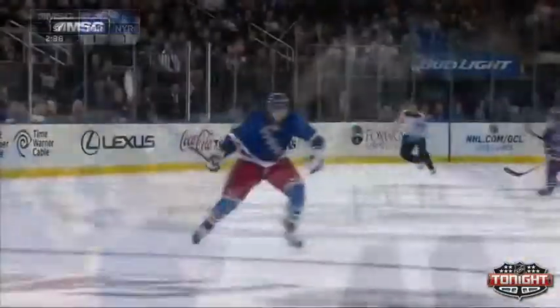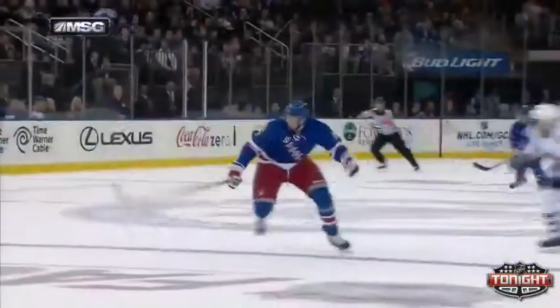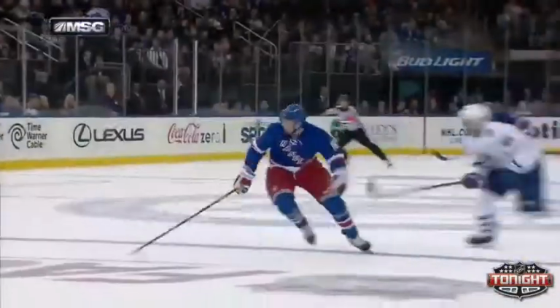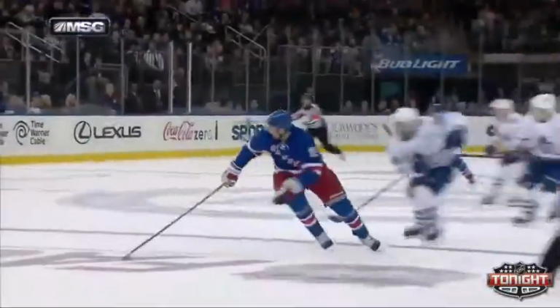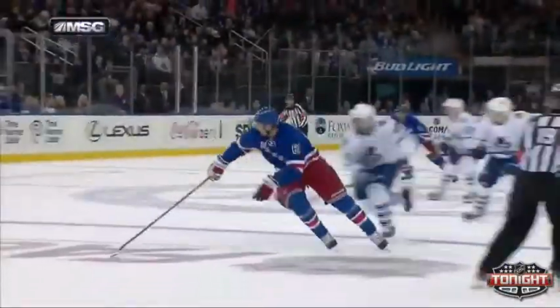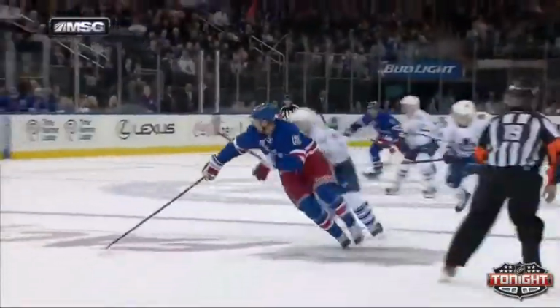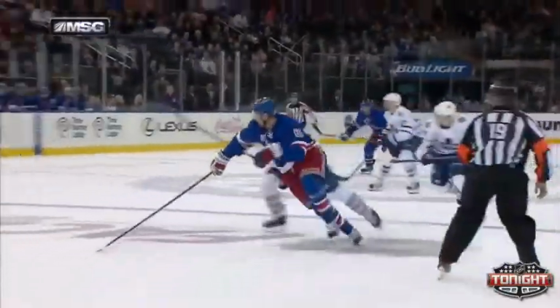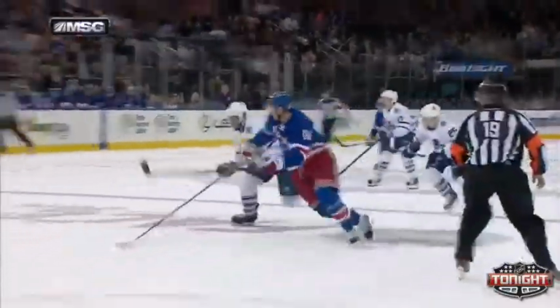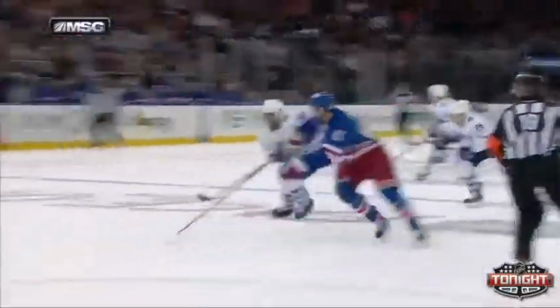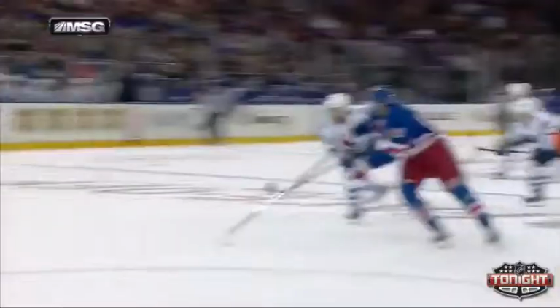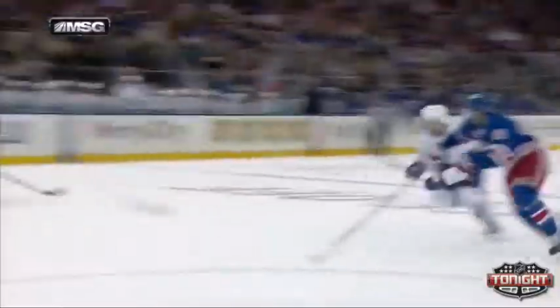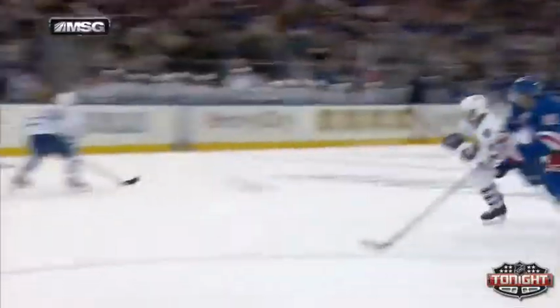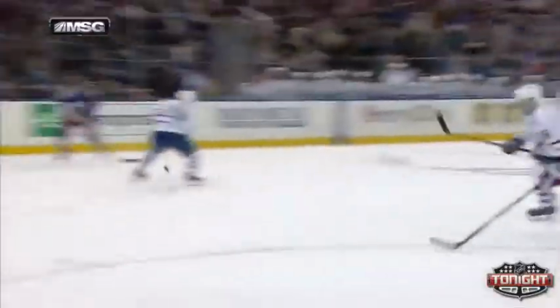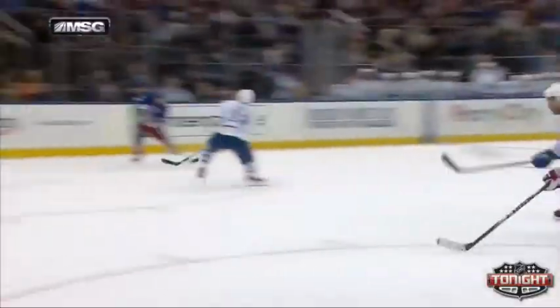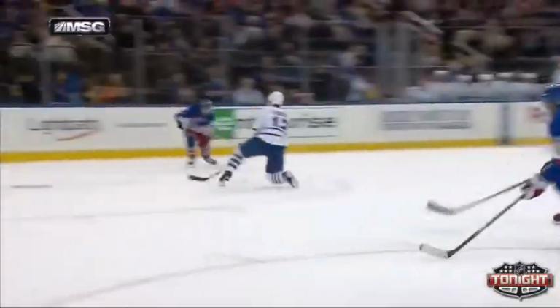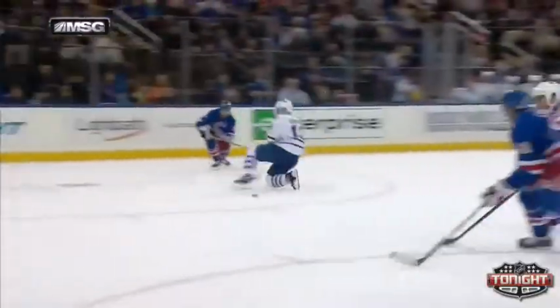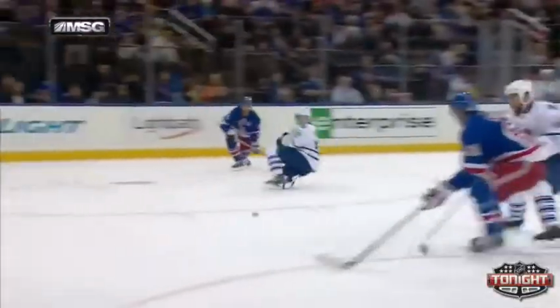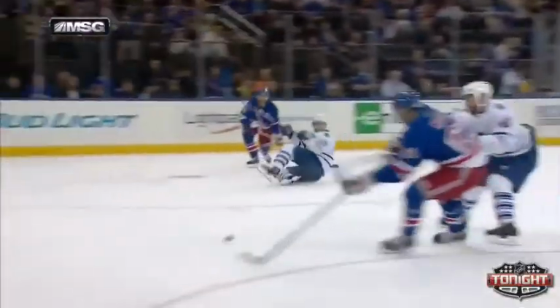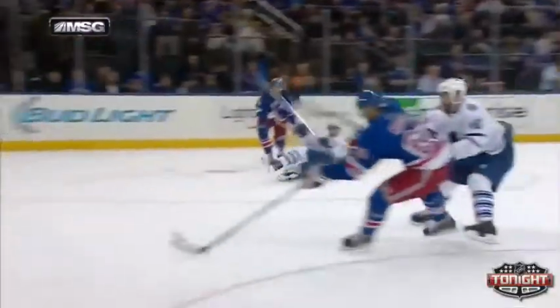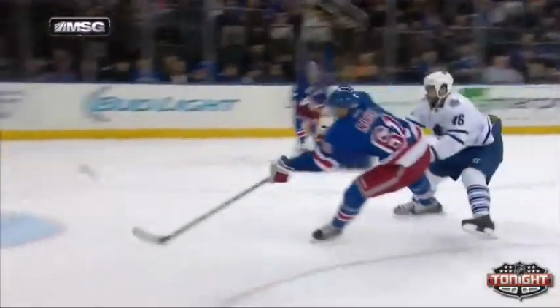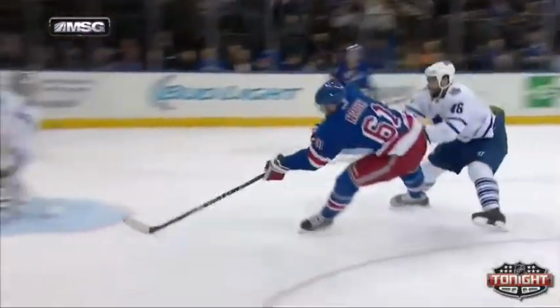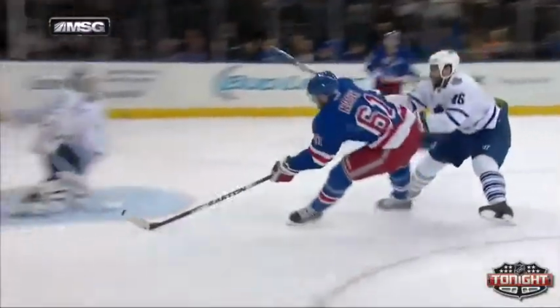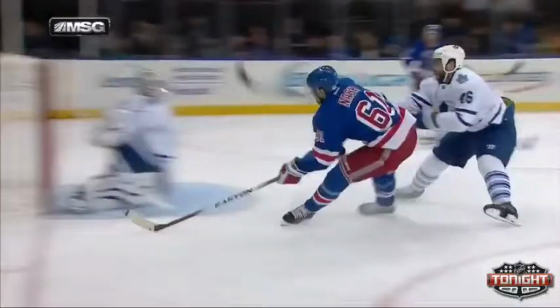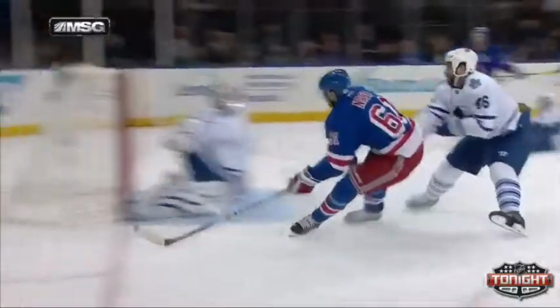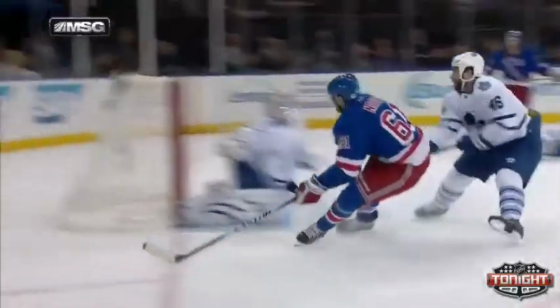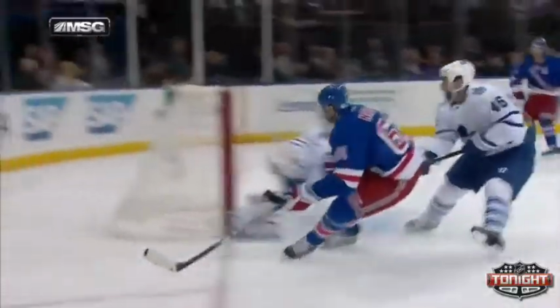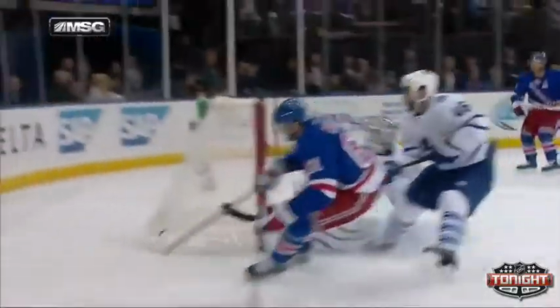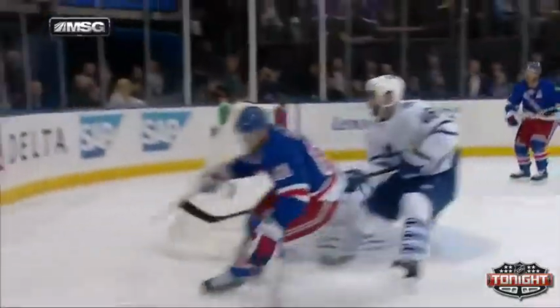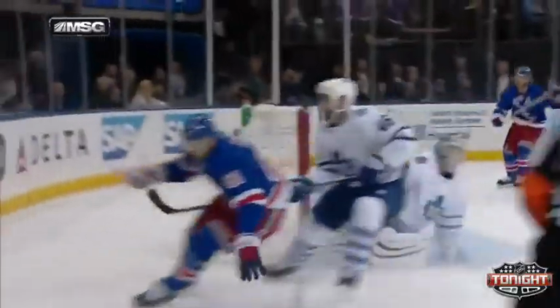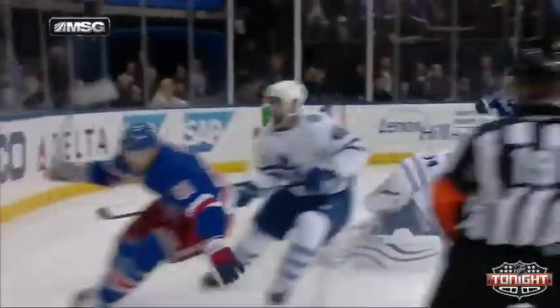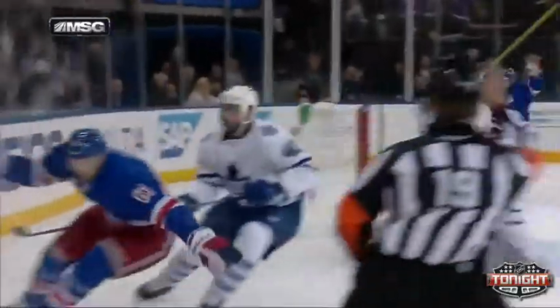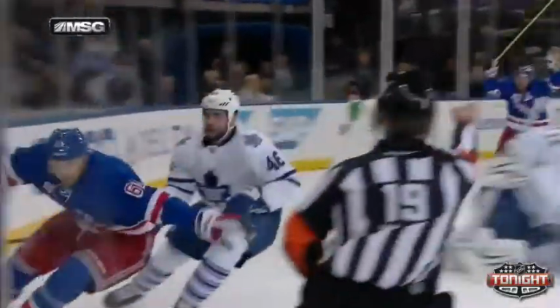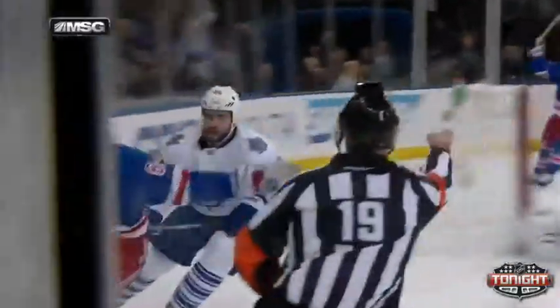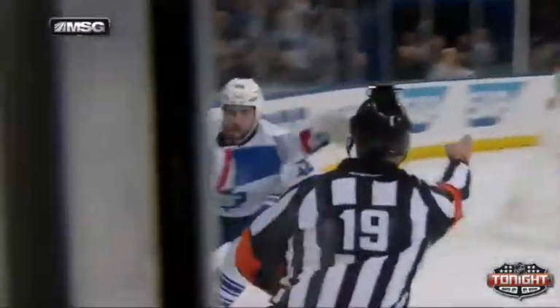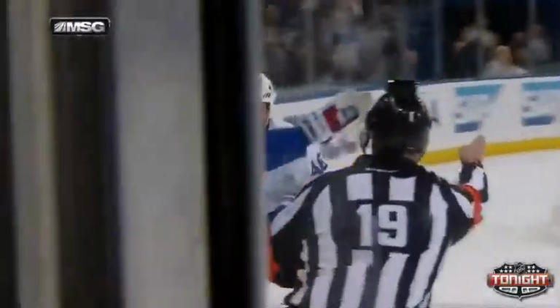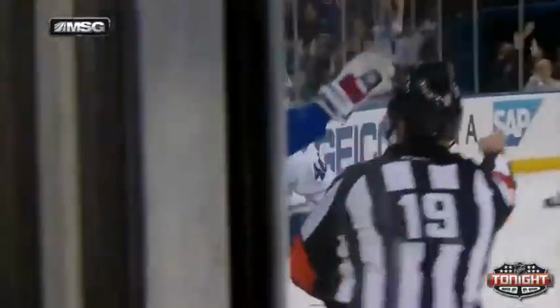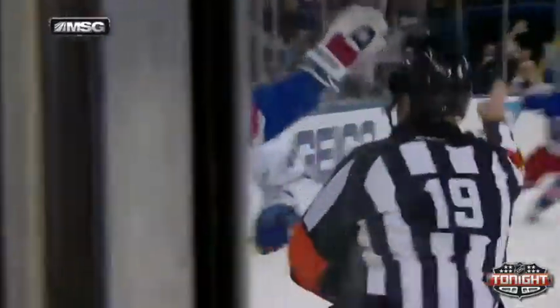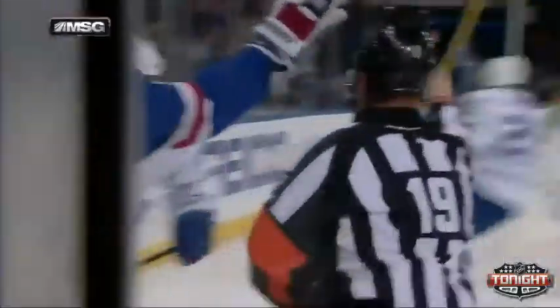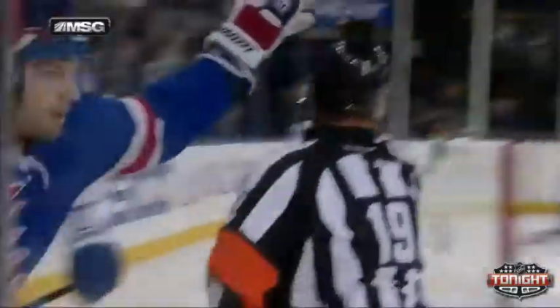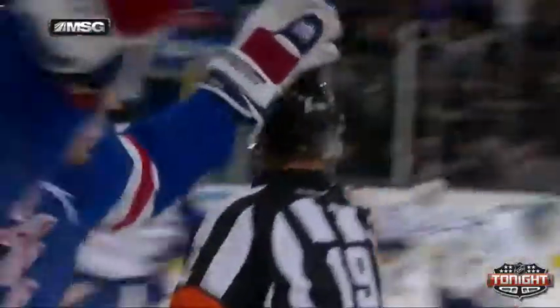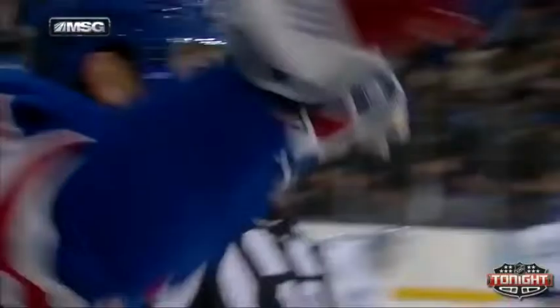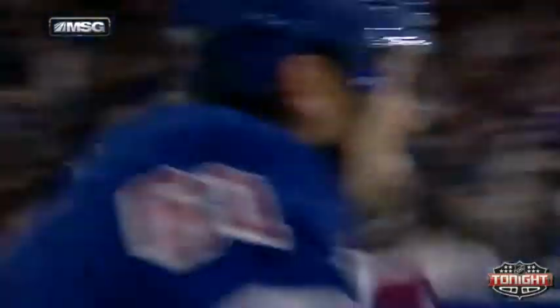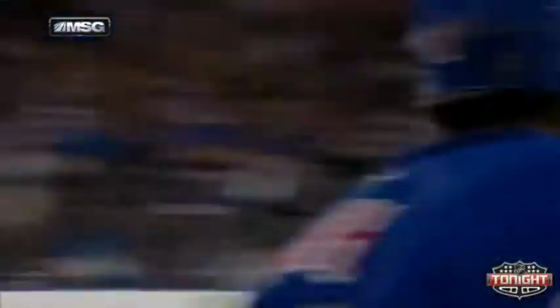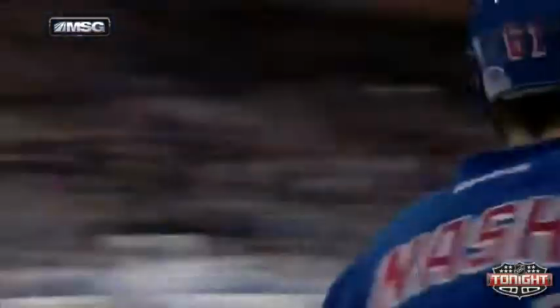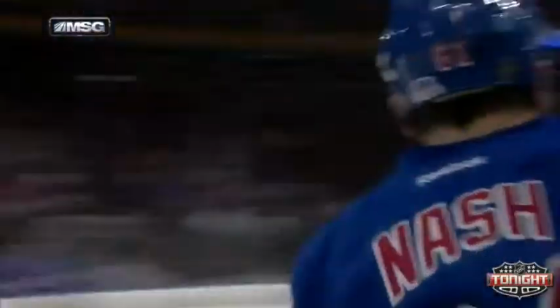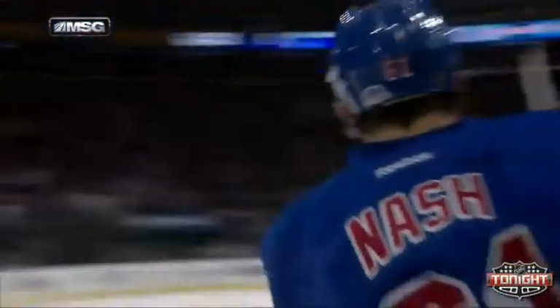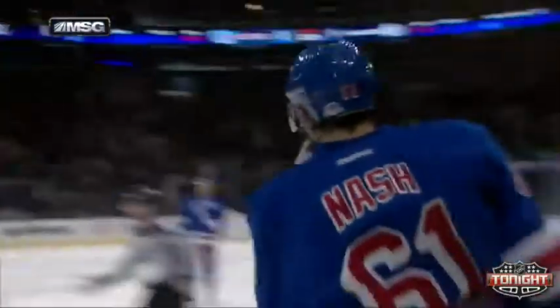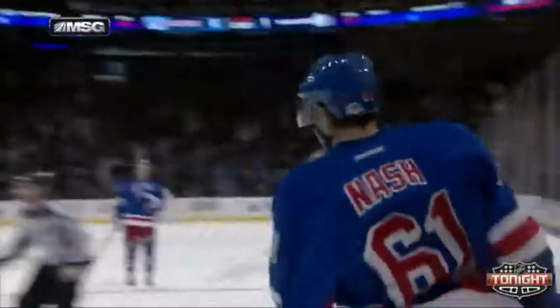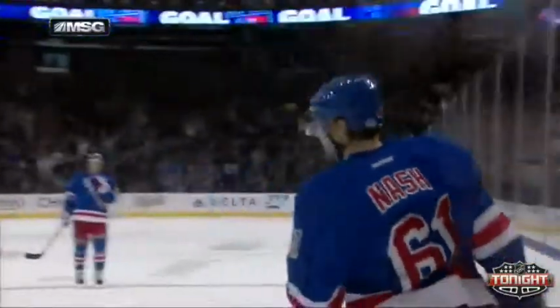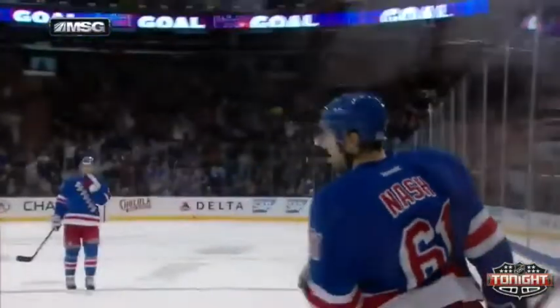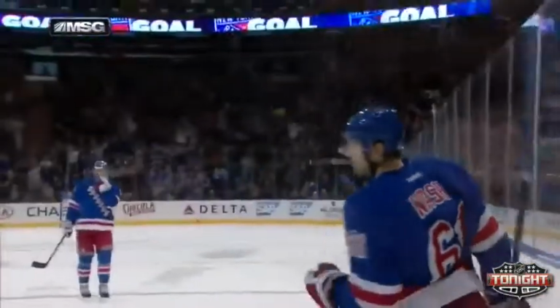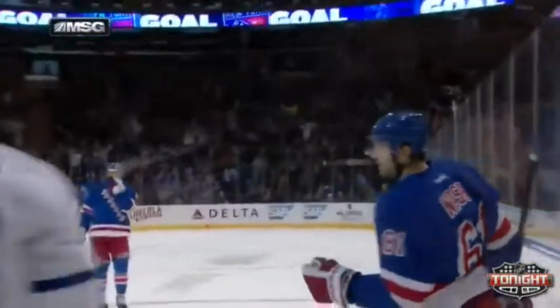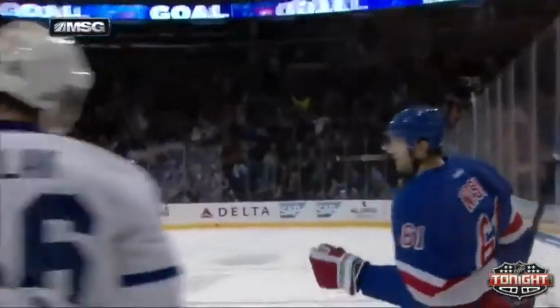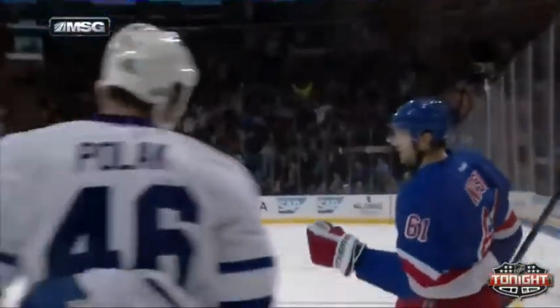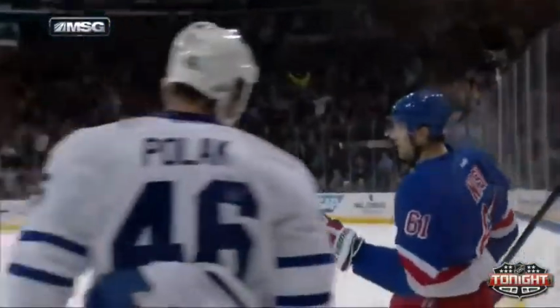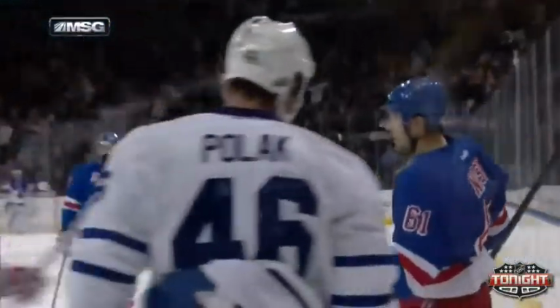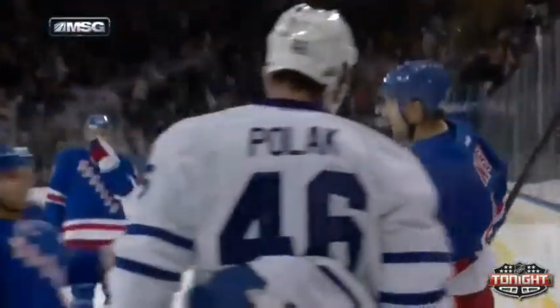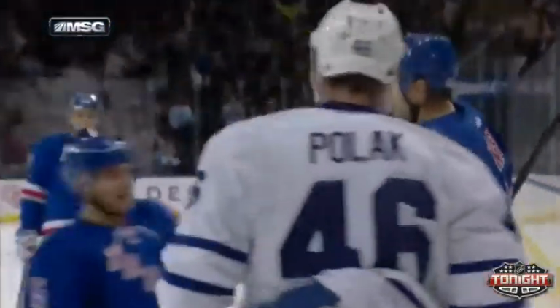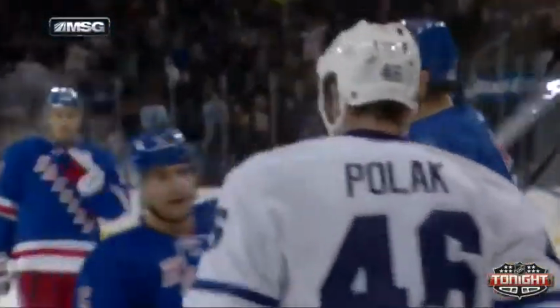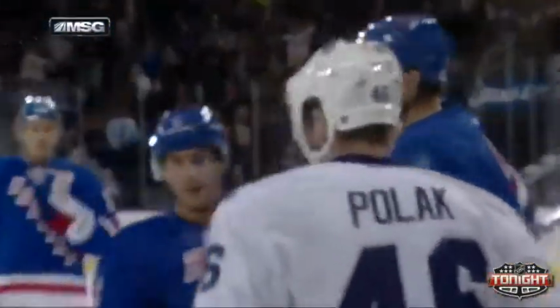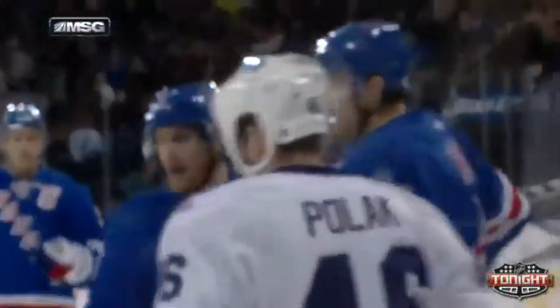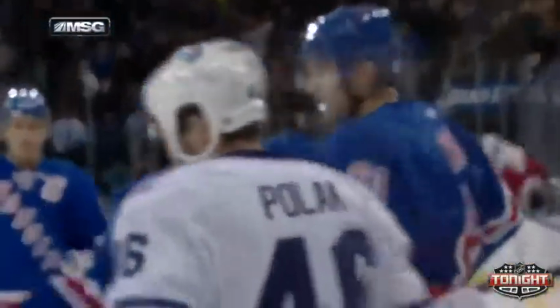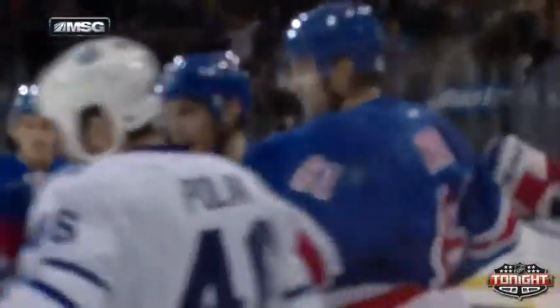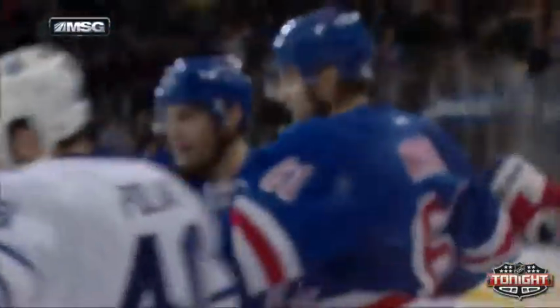Before going right there, a little delay, now he goes to the front of the net. Beautiful play by Marty St. Louis and Nash.